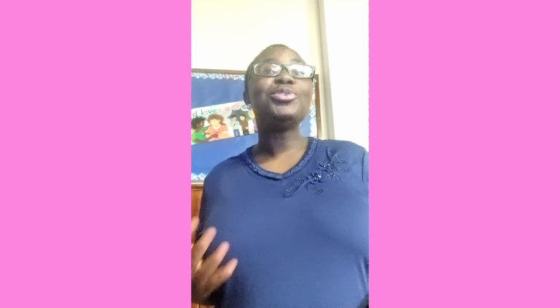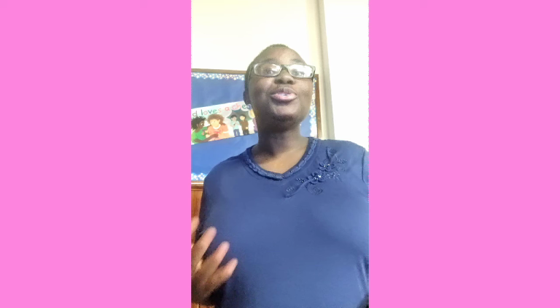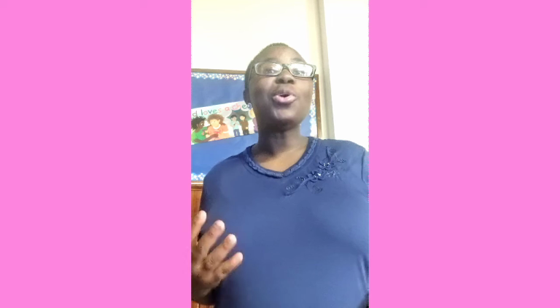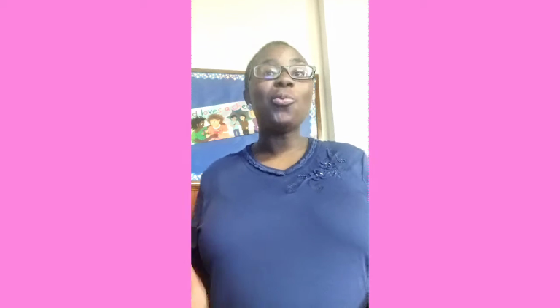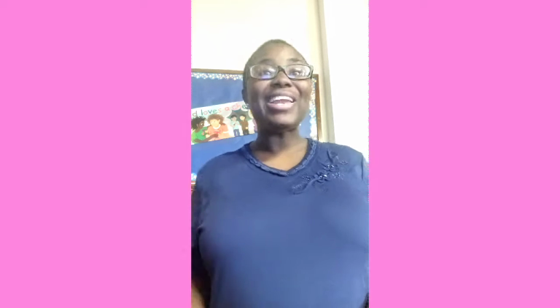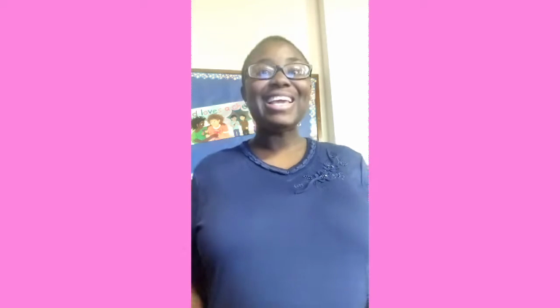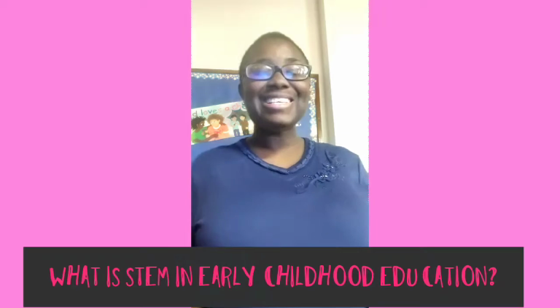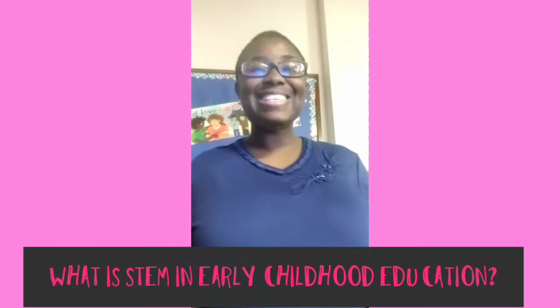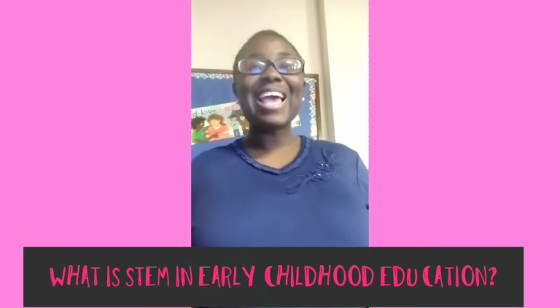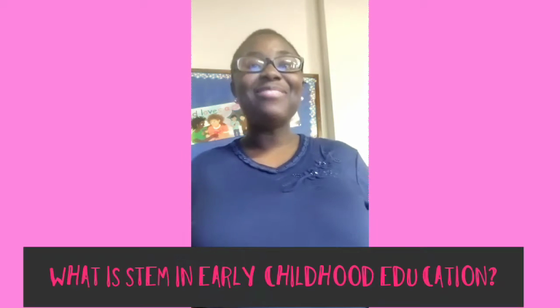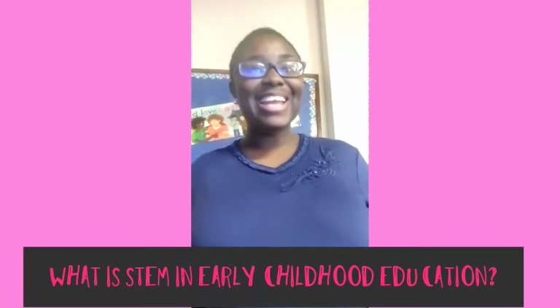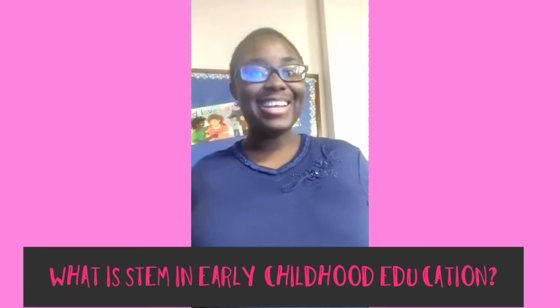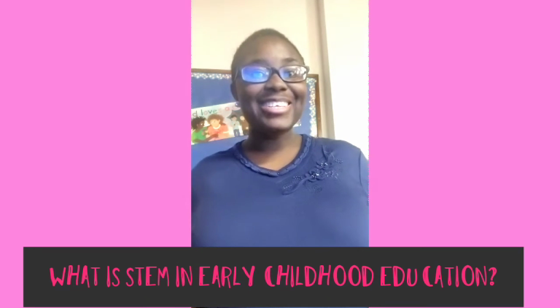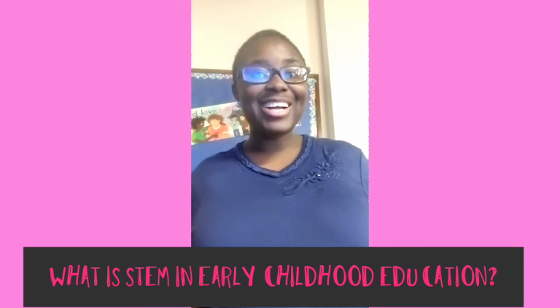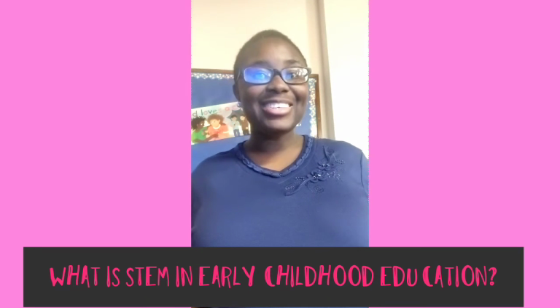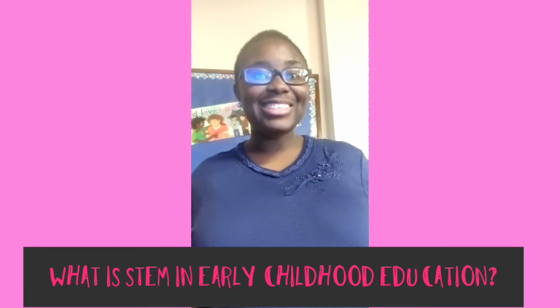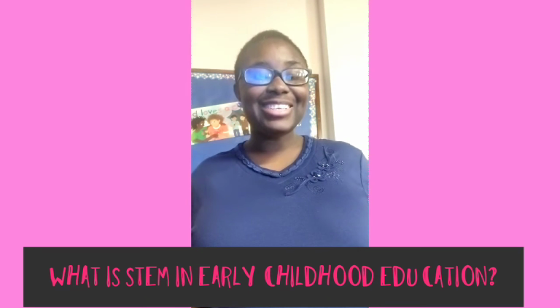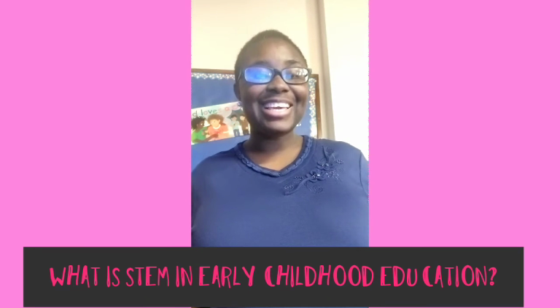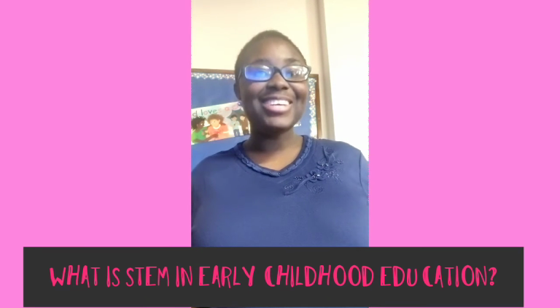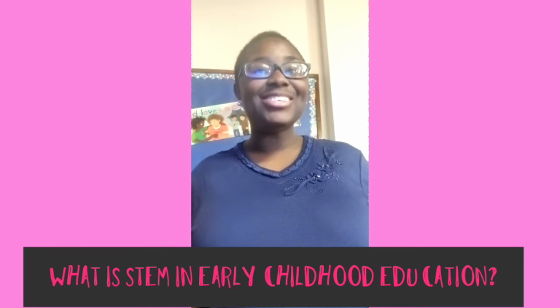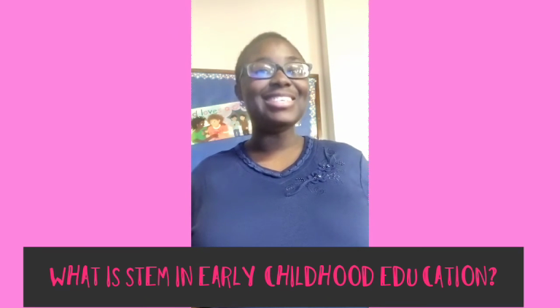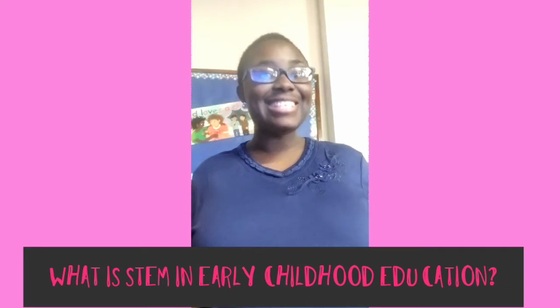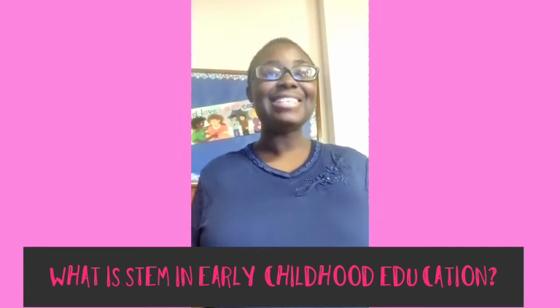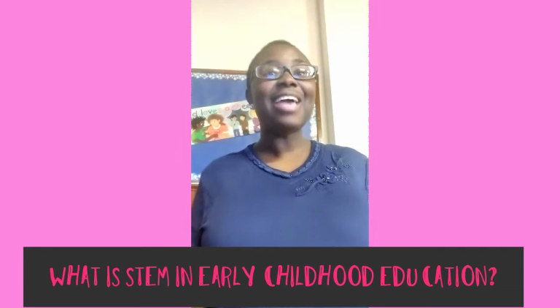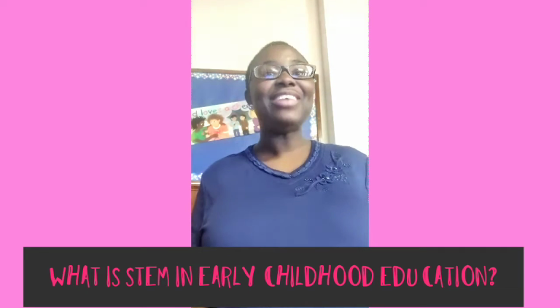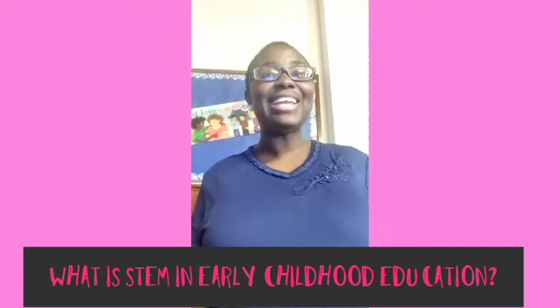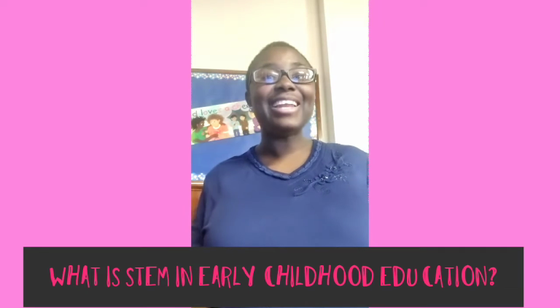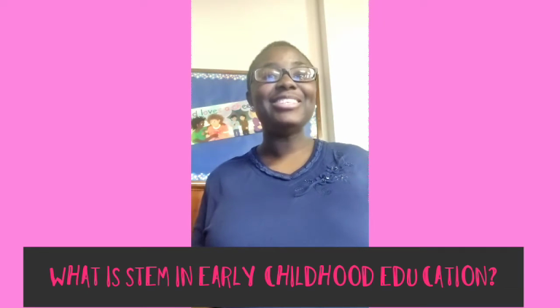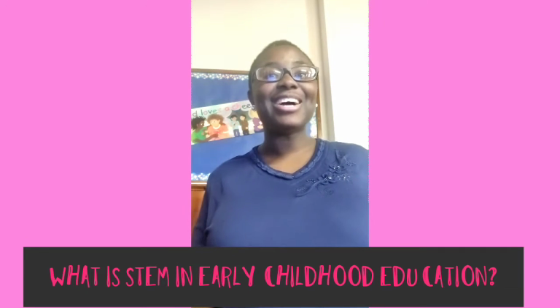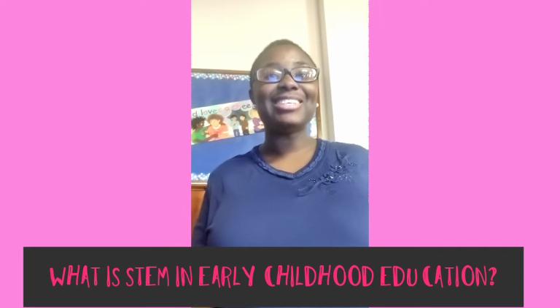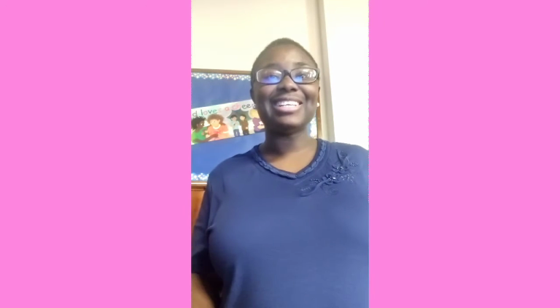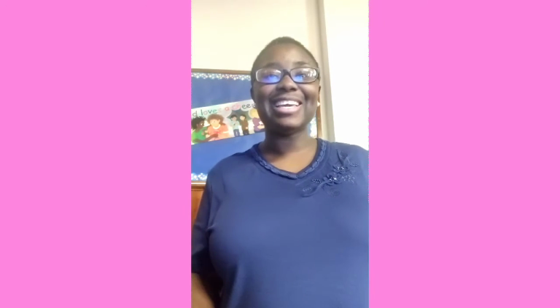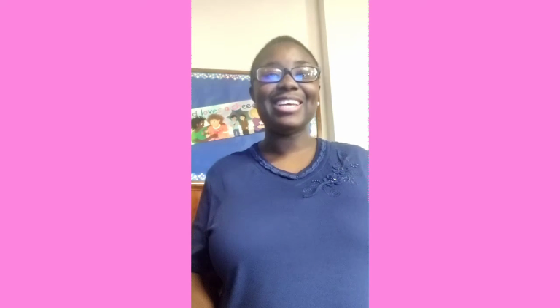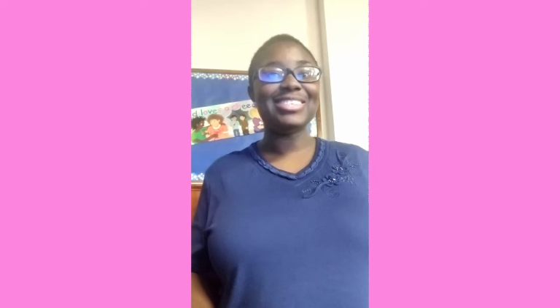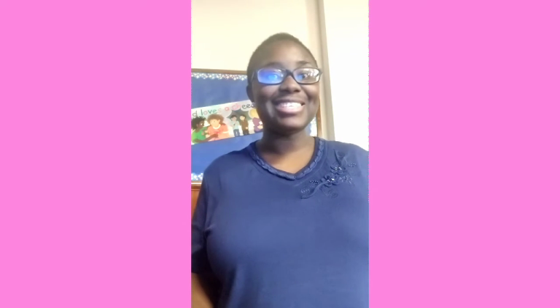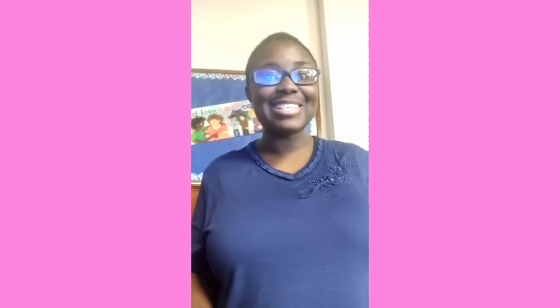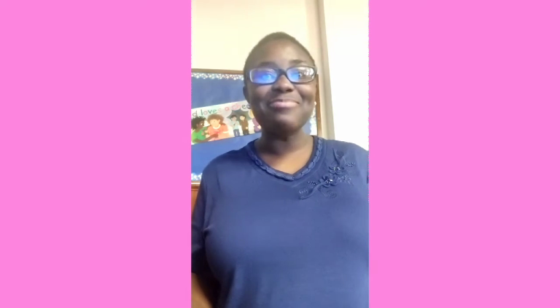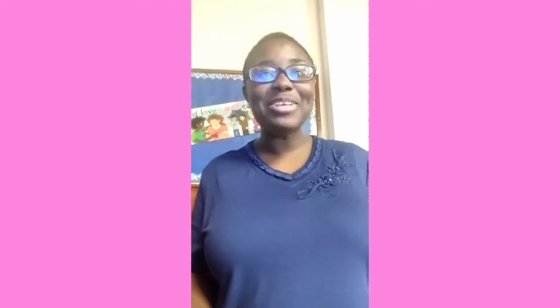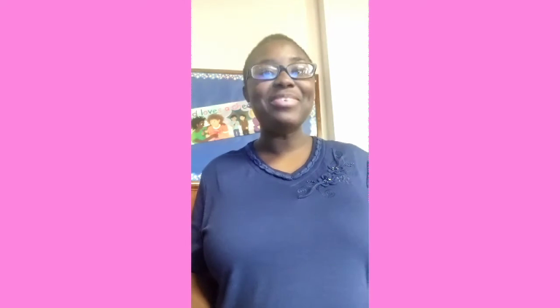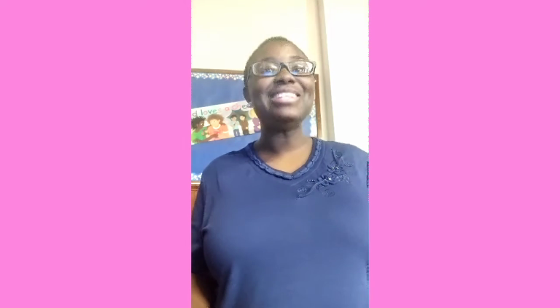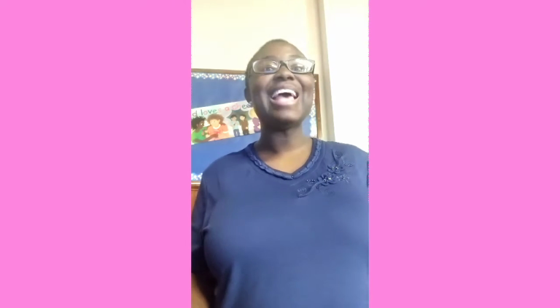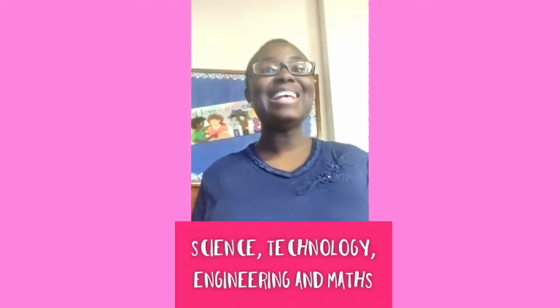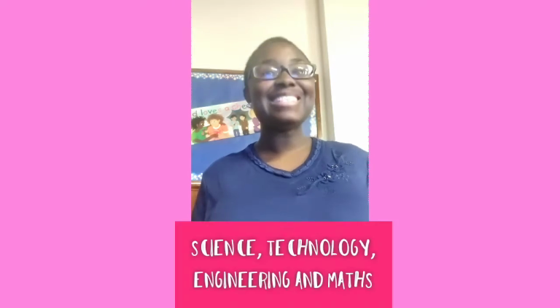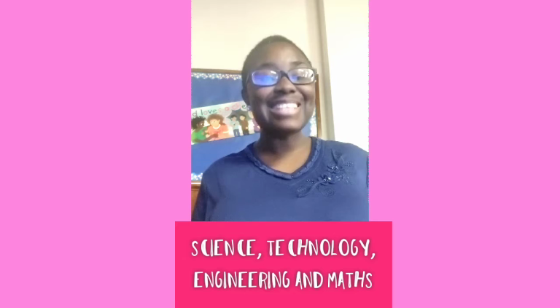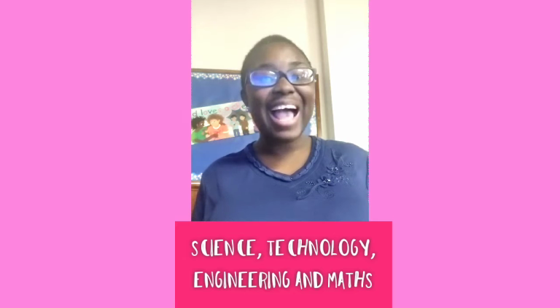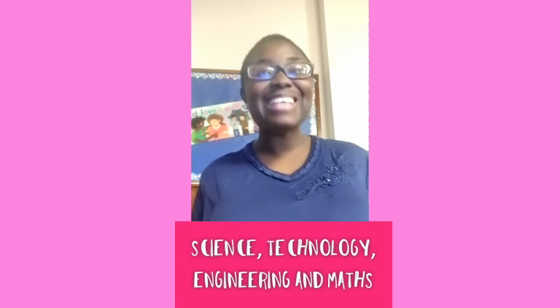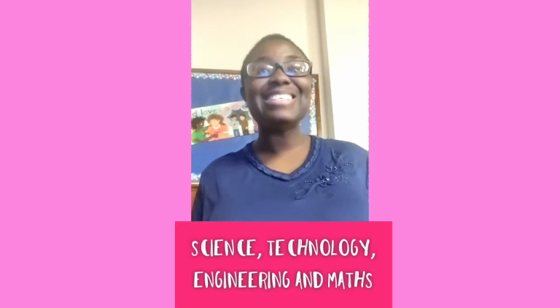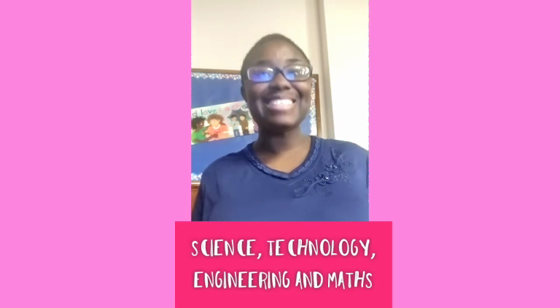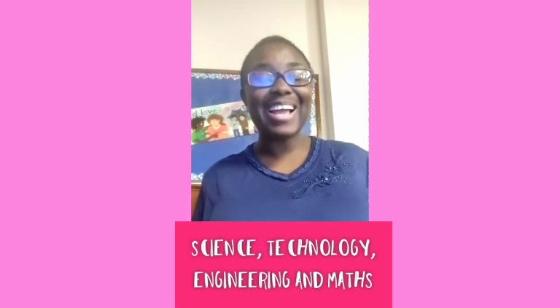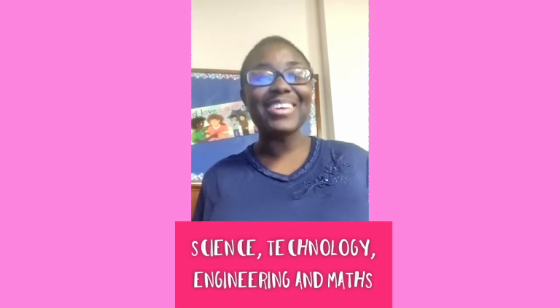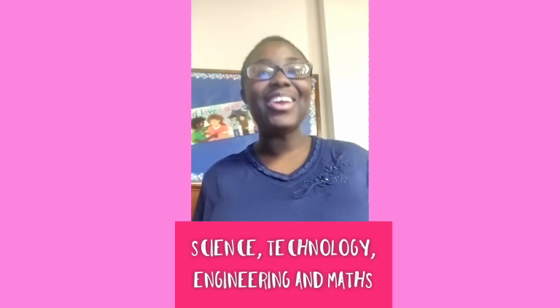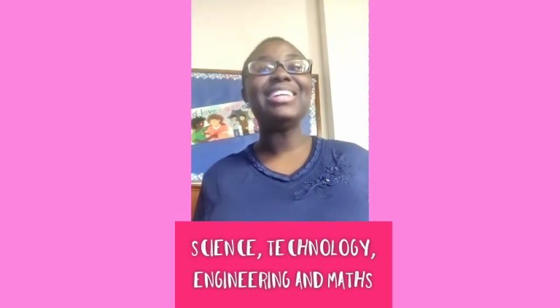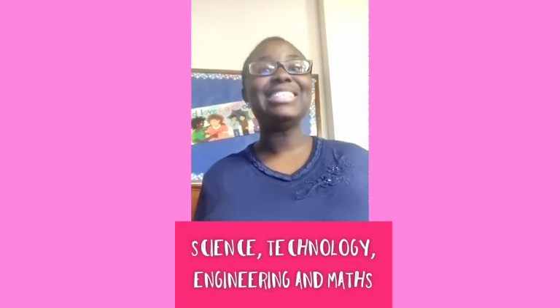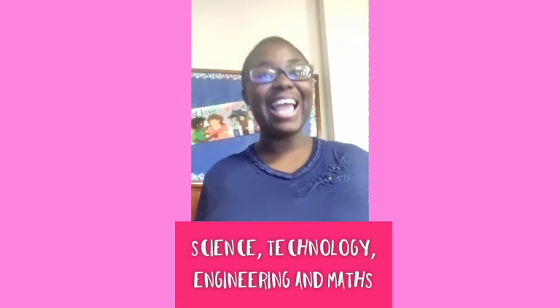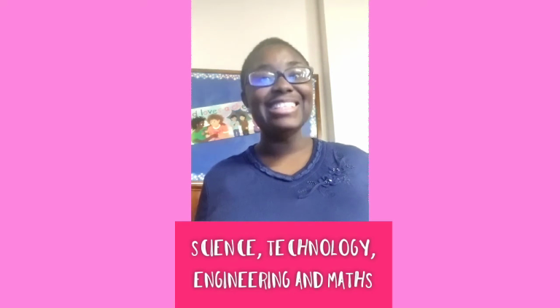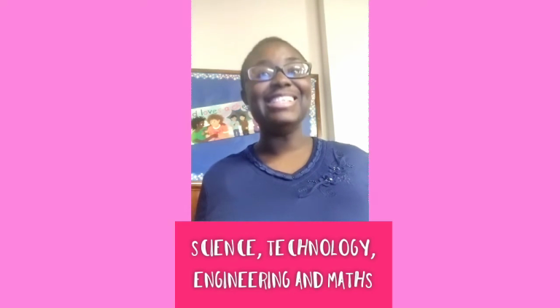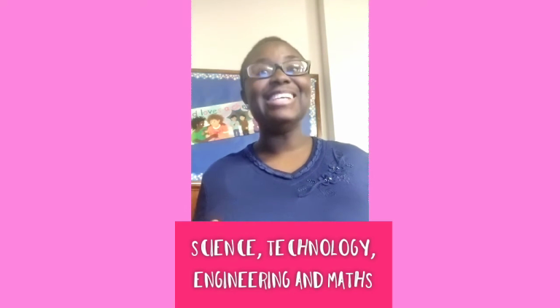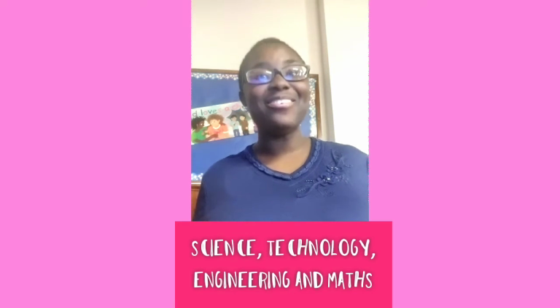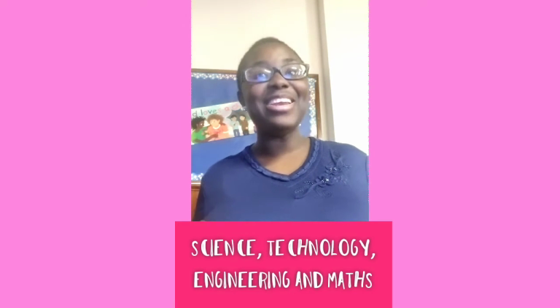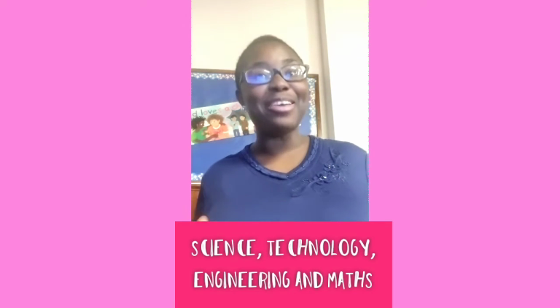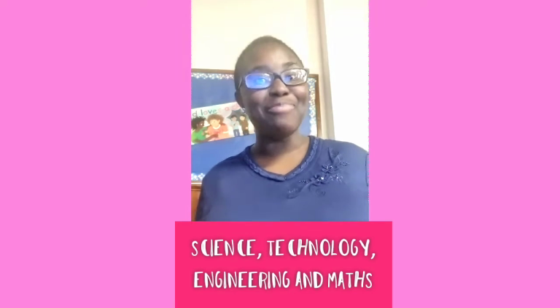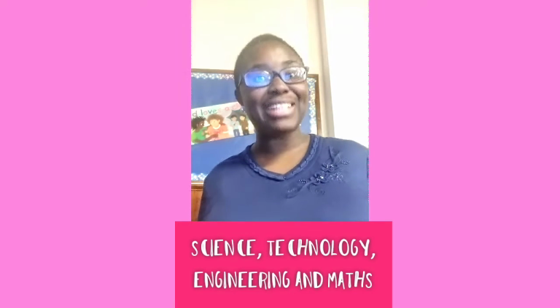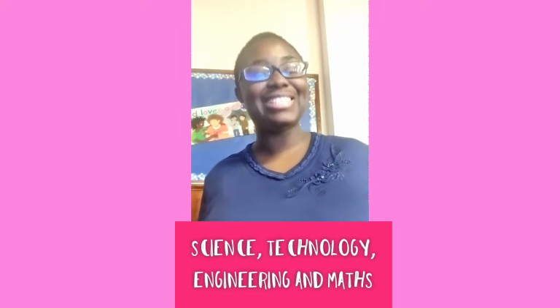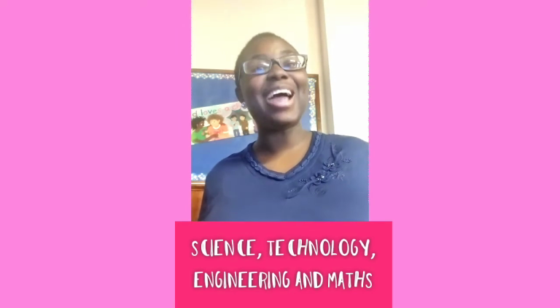So what is STEM in early childhood education? STEM in early childhood education simply means science, technology, engineering, and maths.